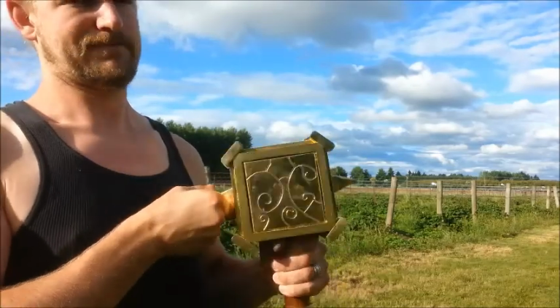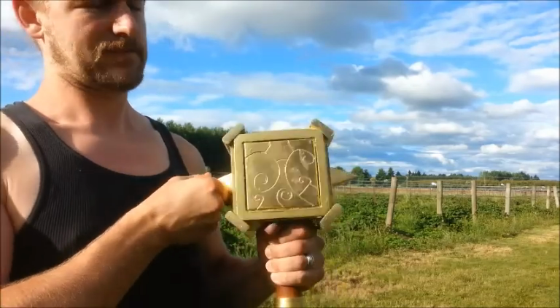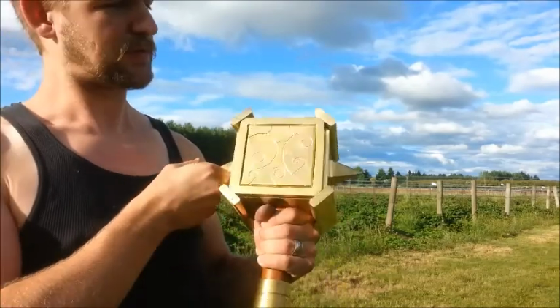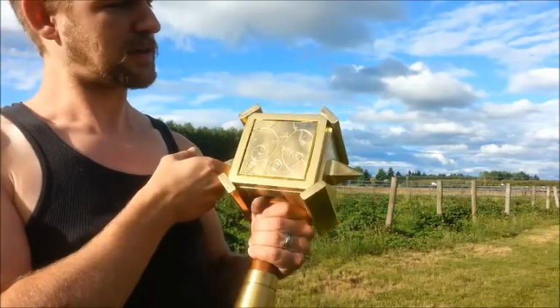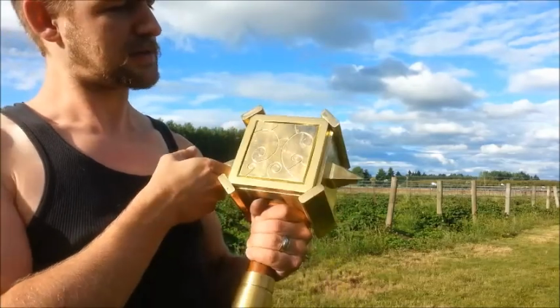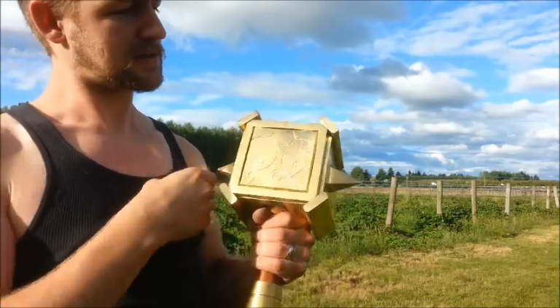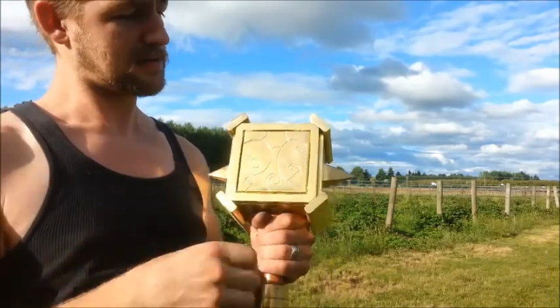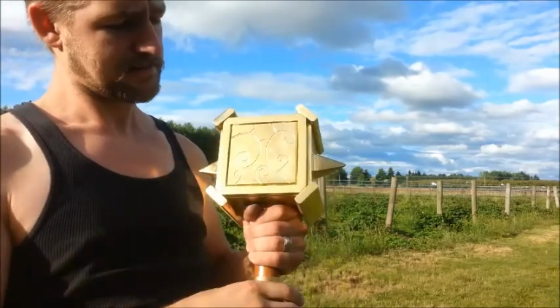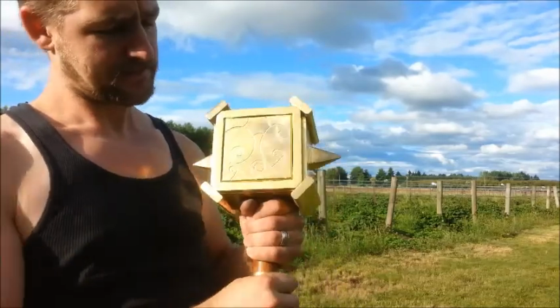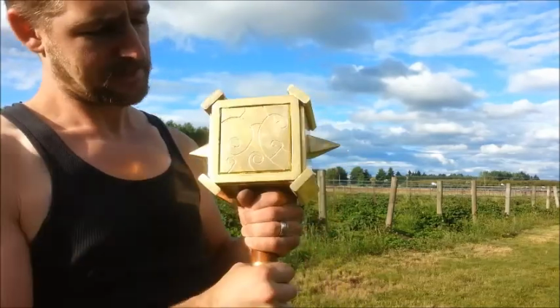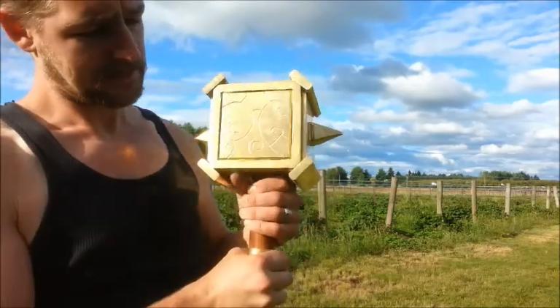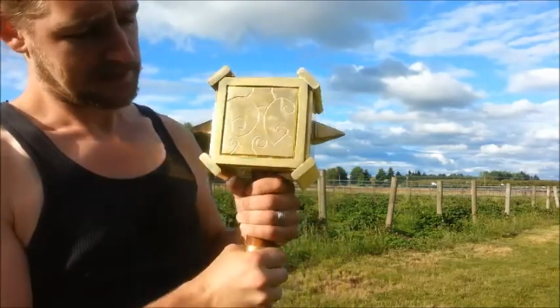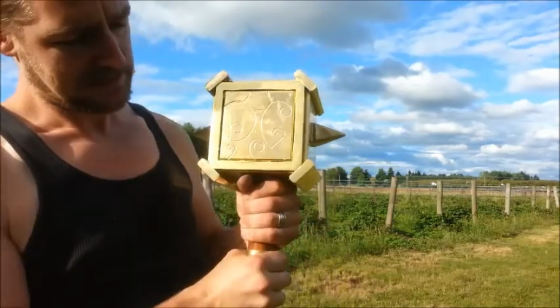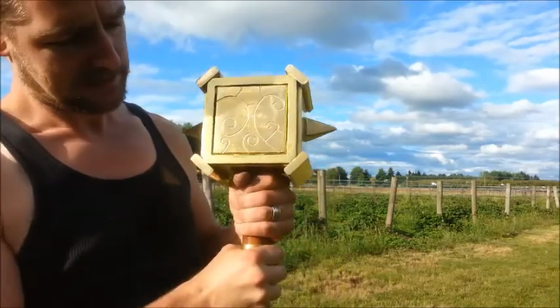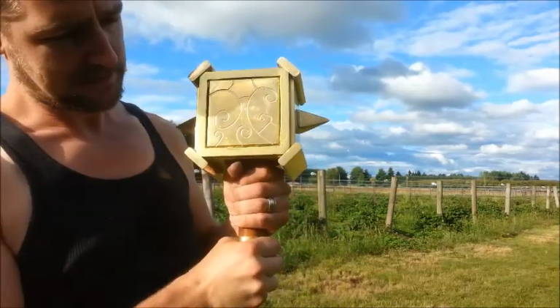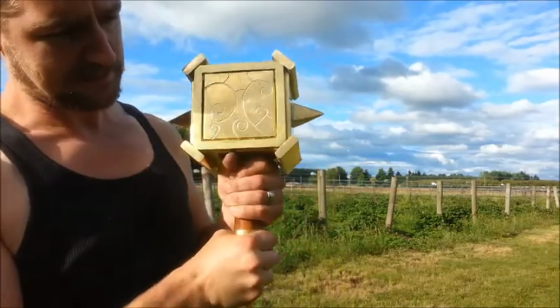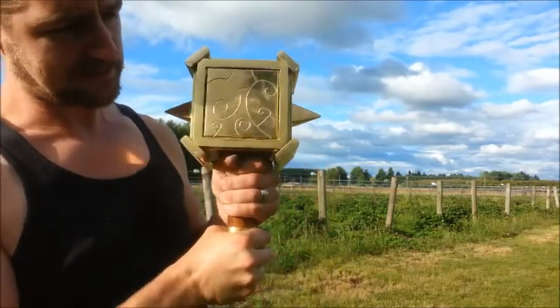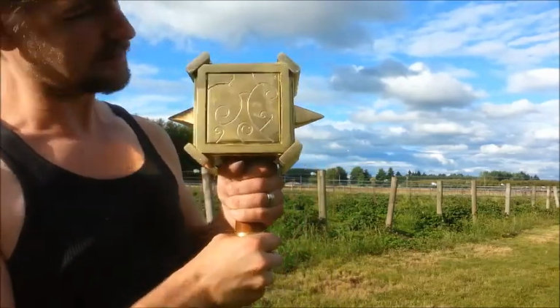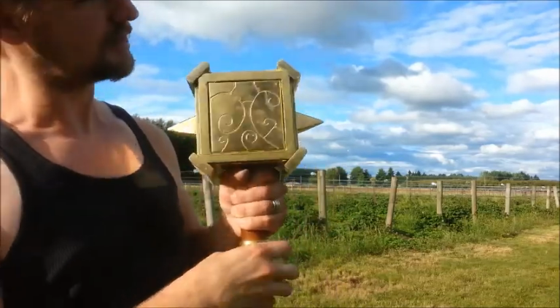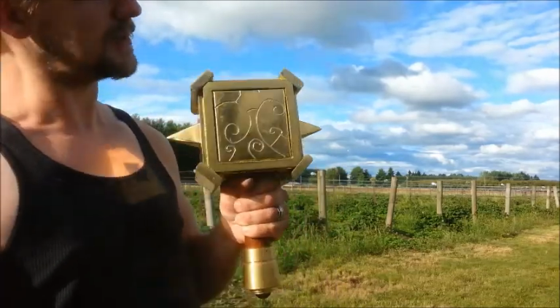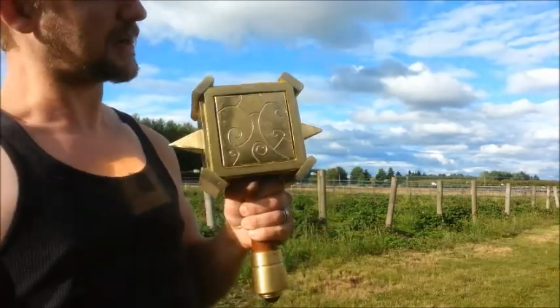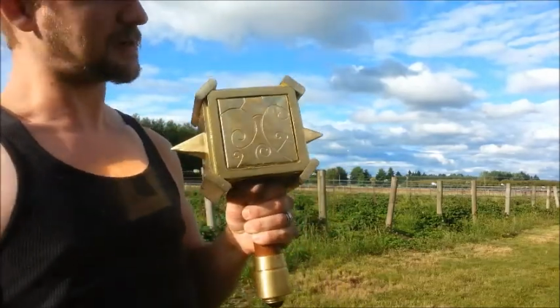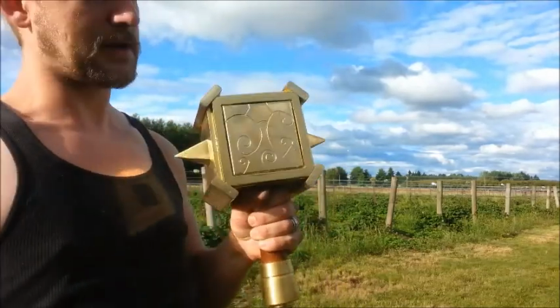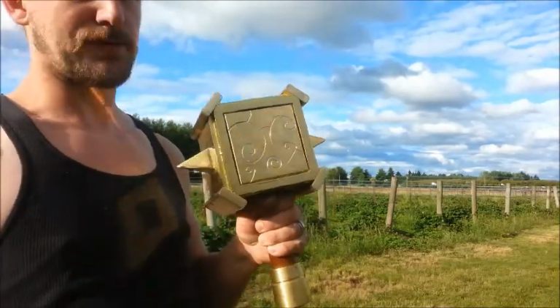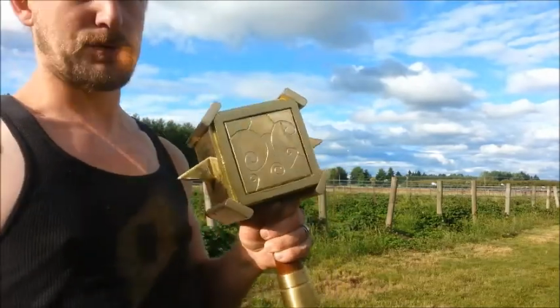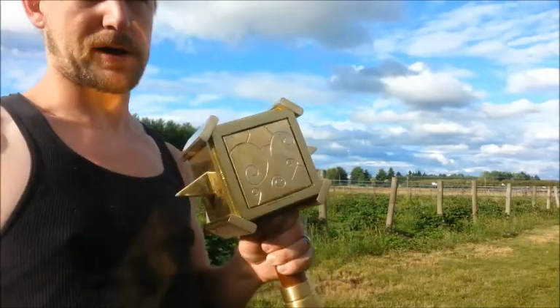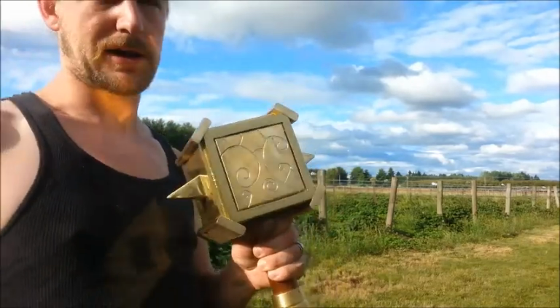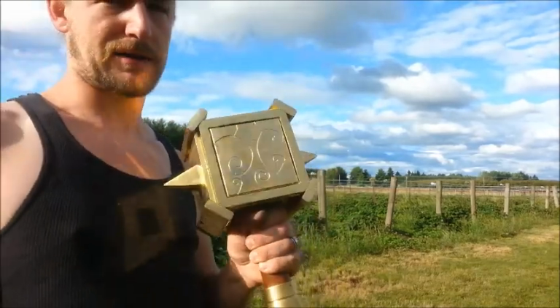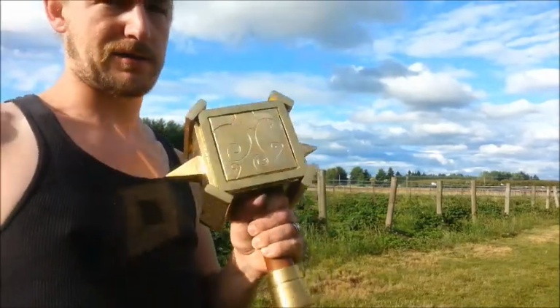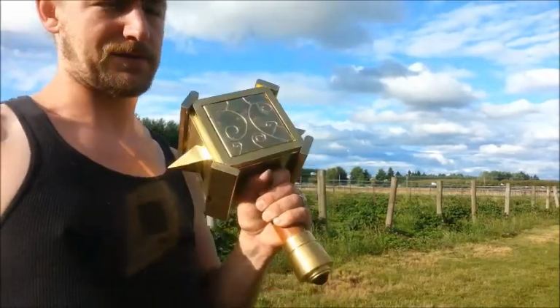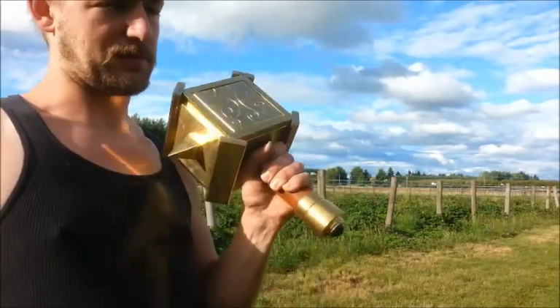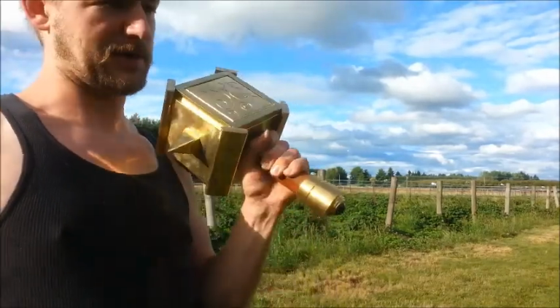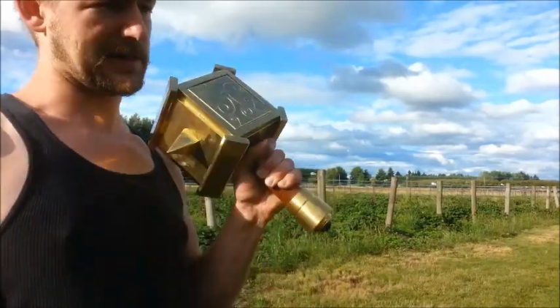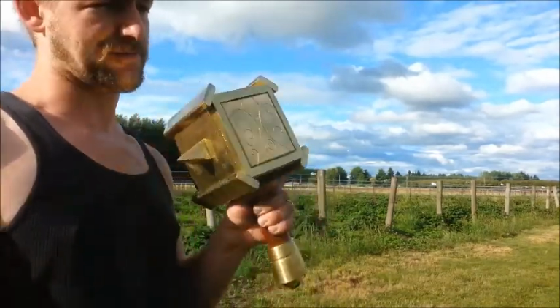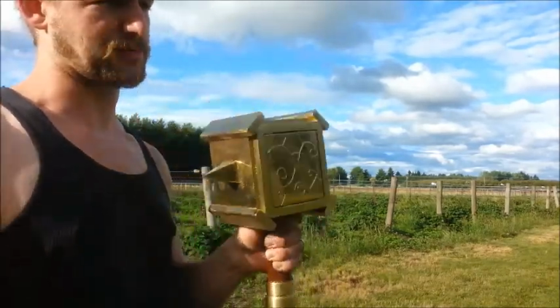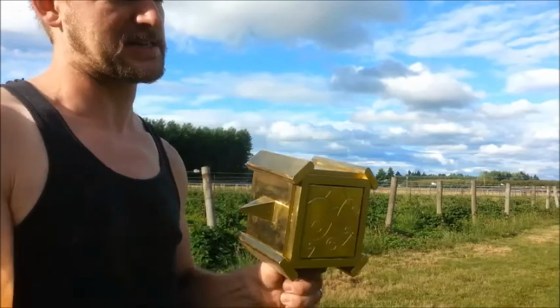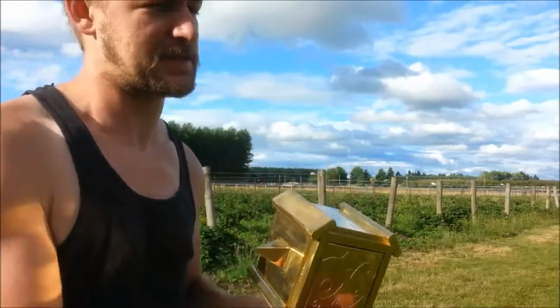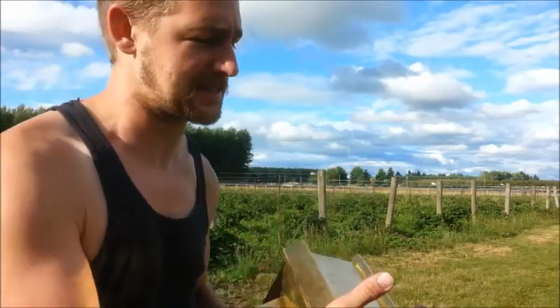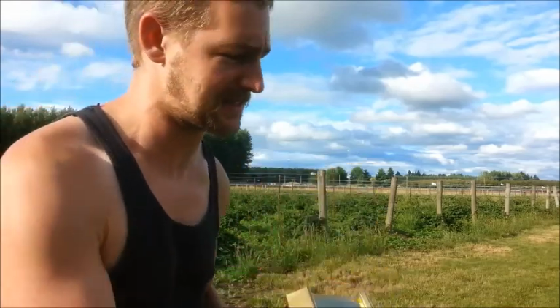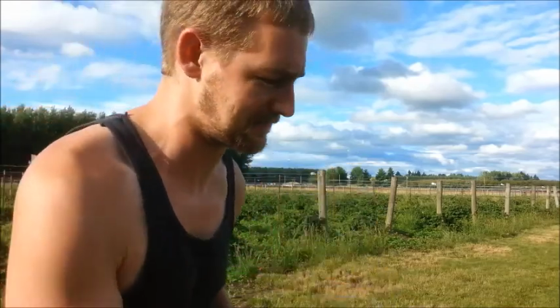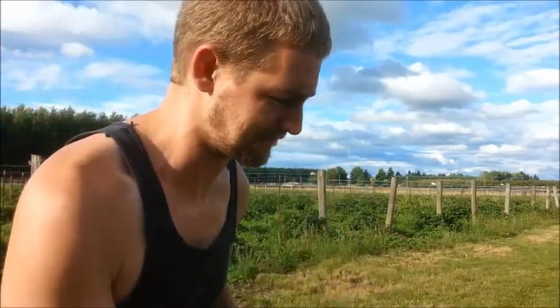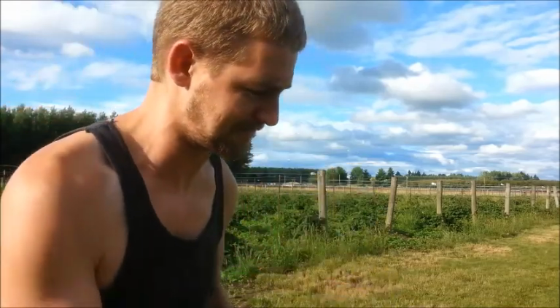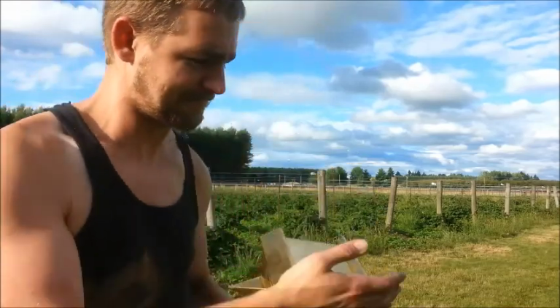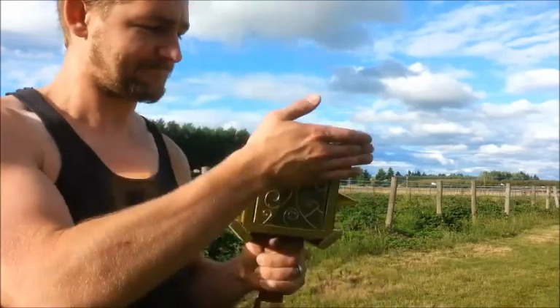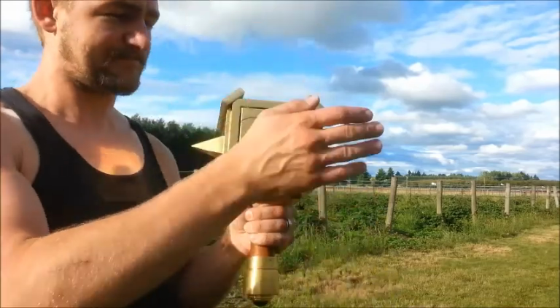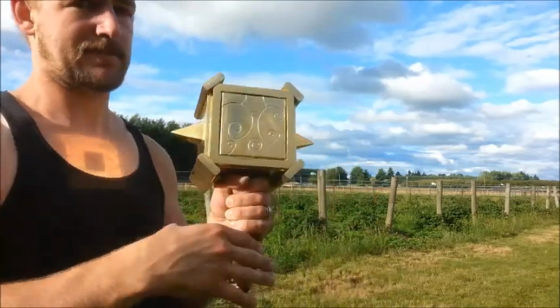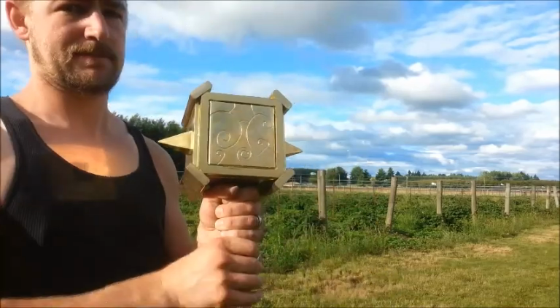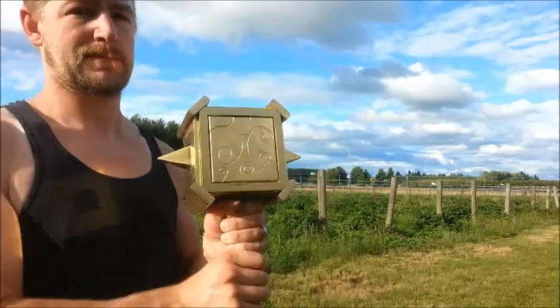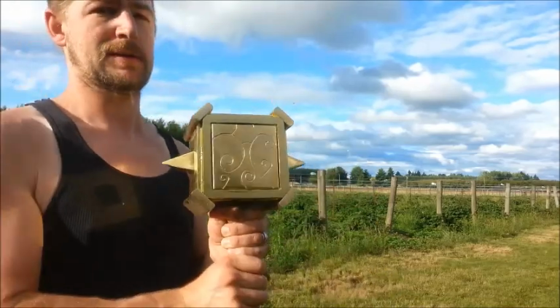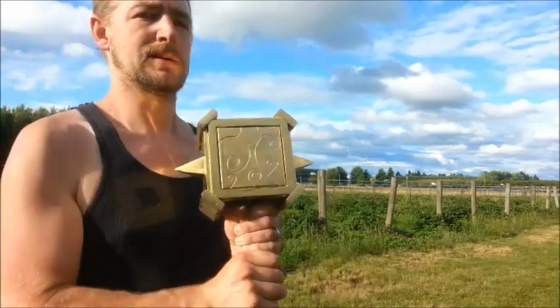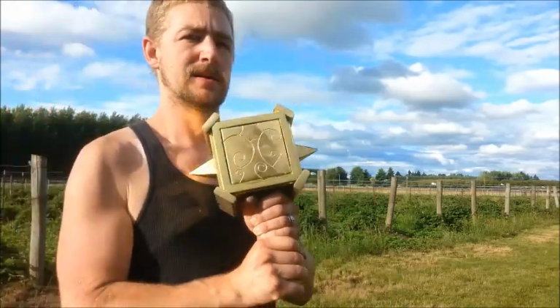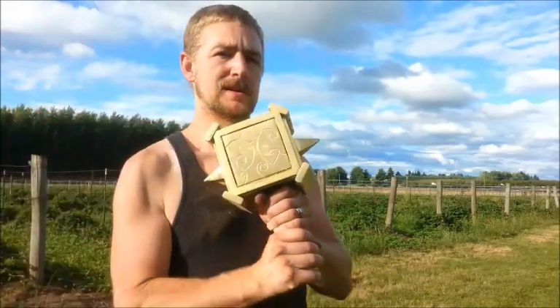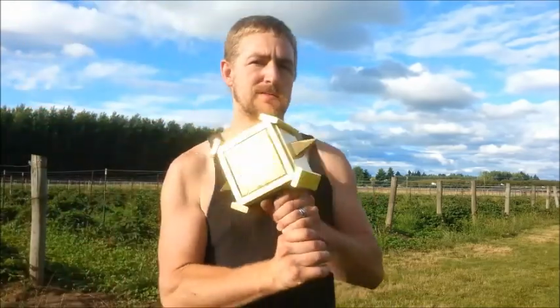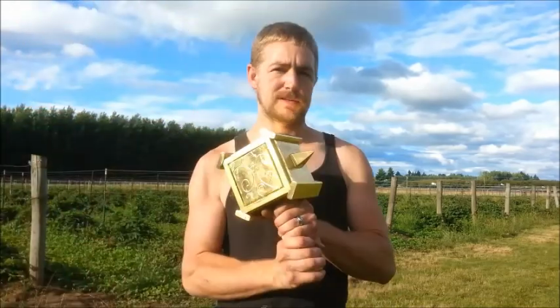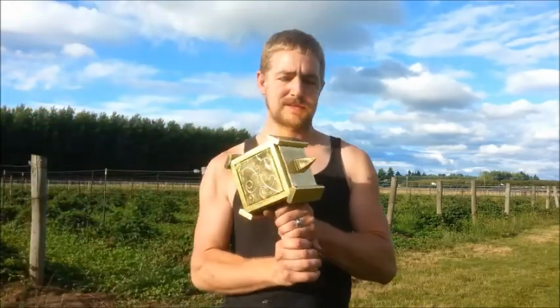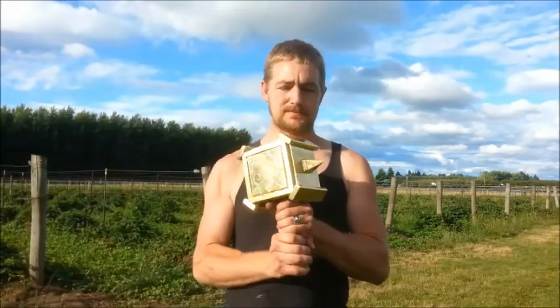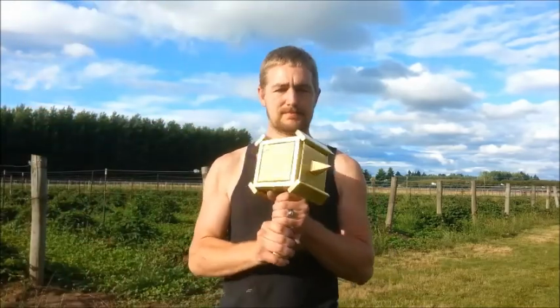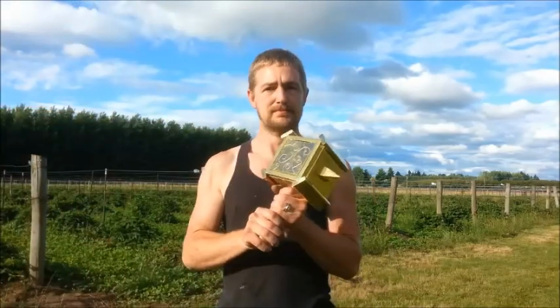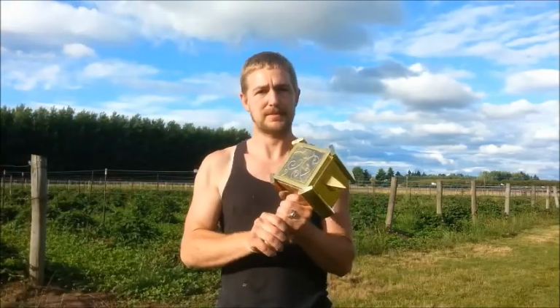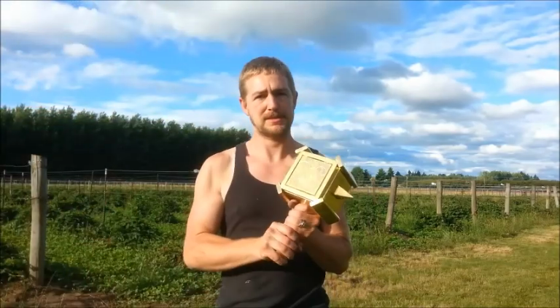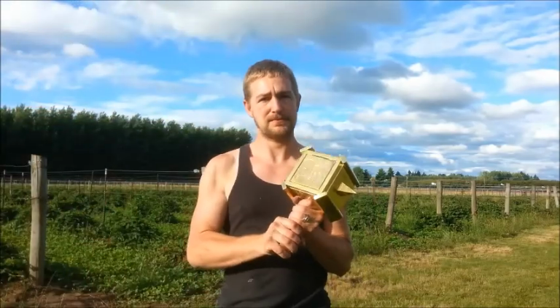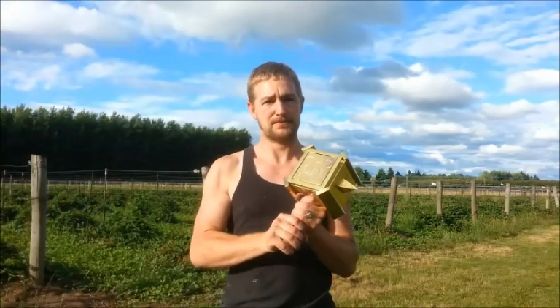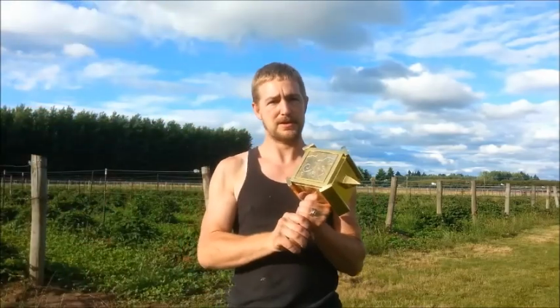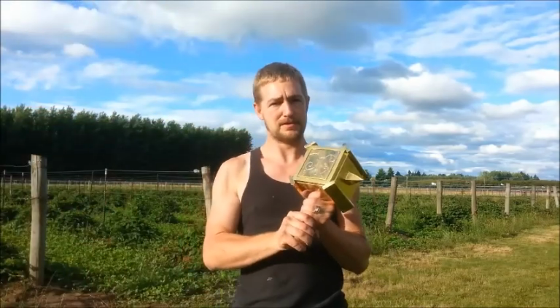It's bright in the sun, but yeah, great for working out if you want to lift weights with this. Anyways, that's it for now.